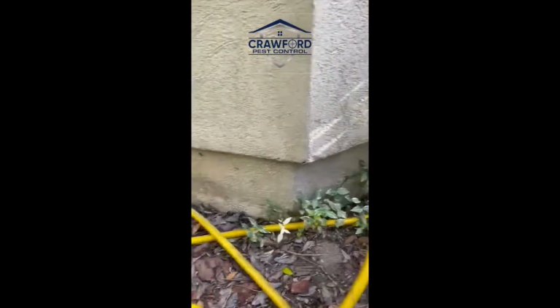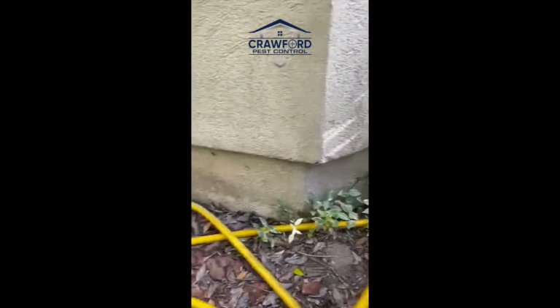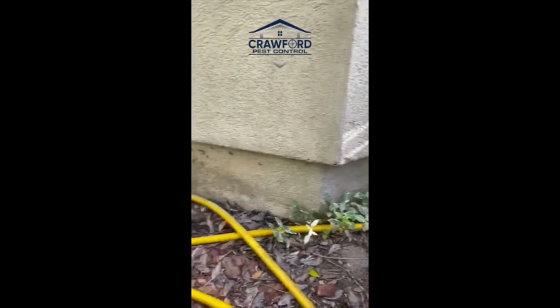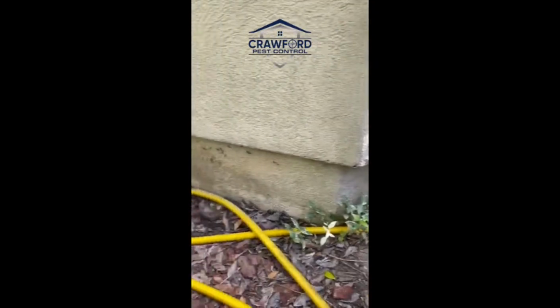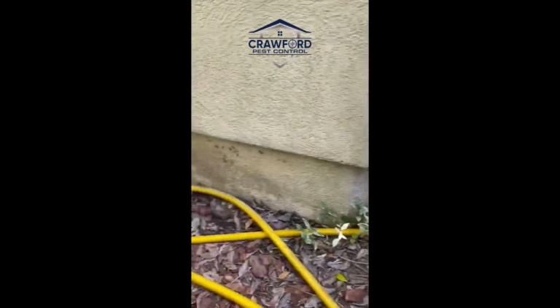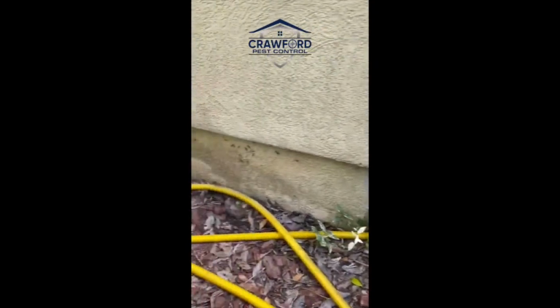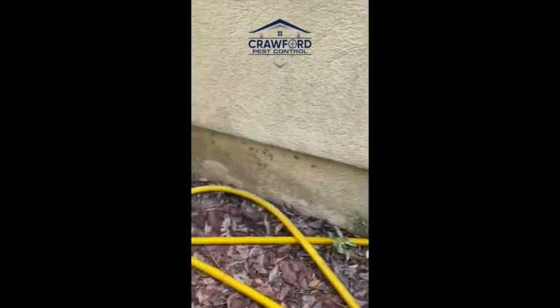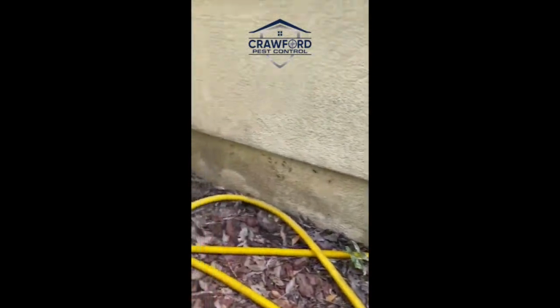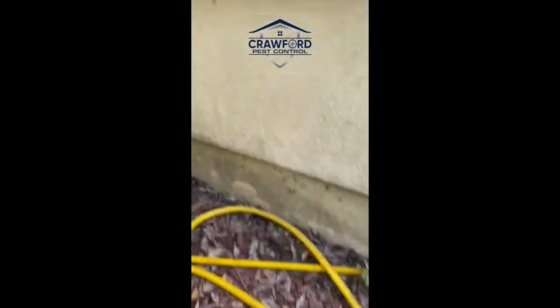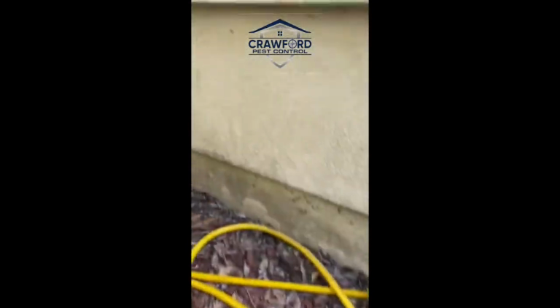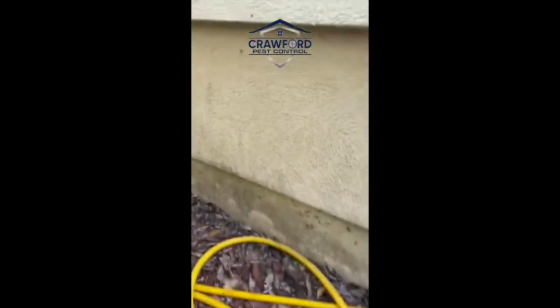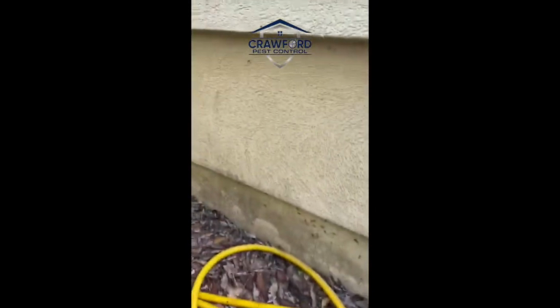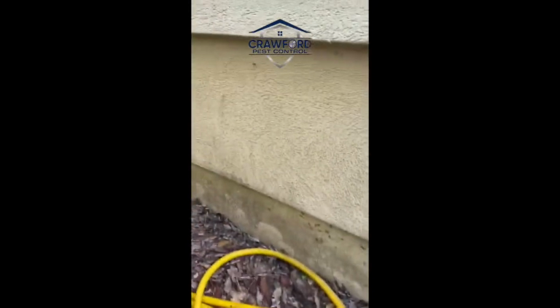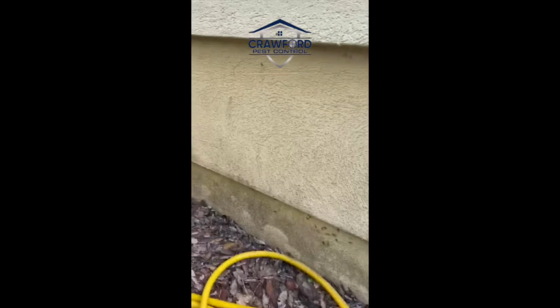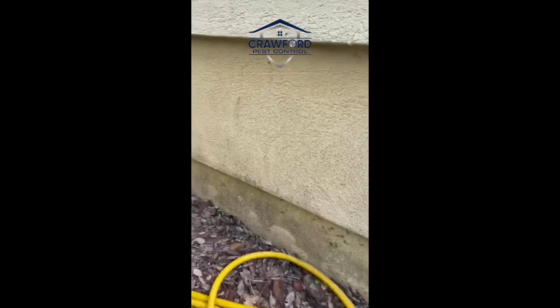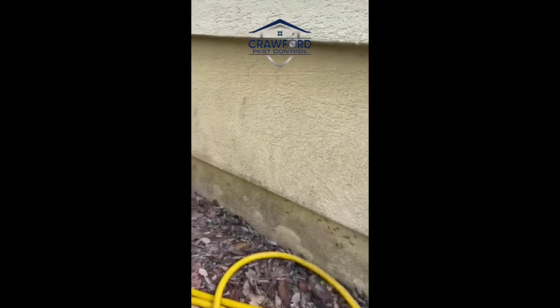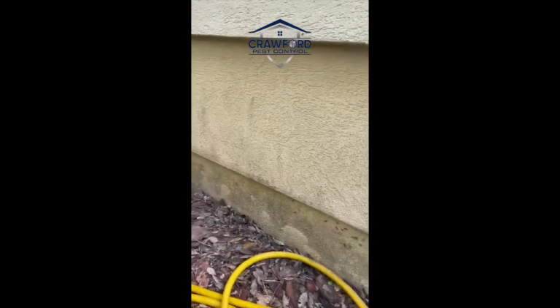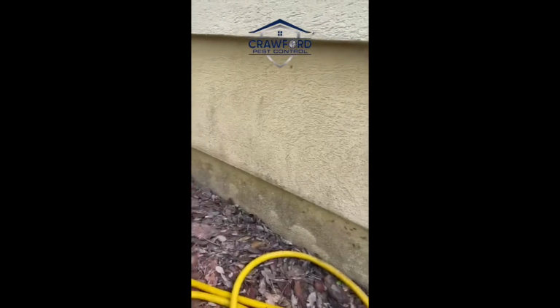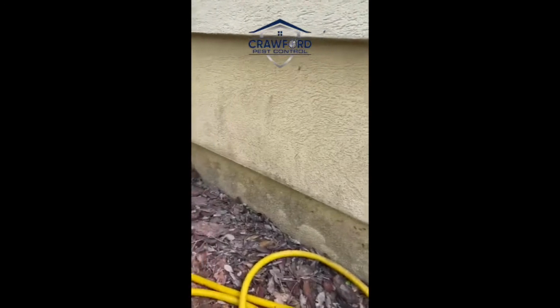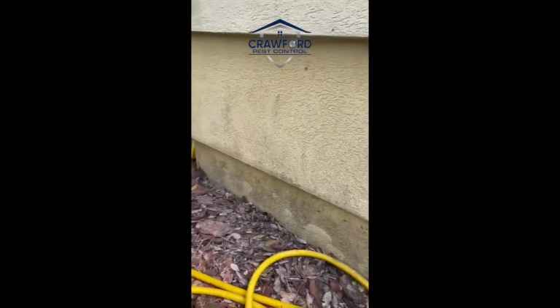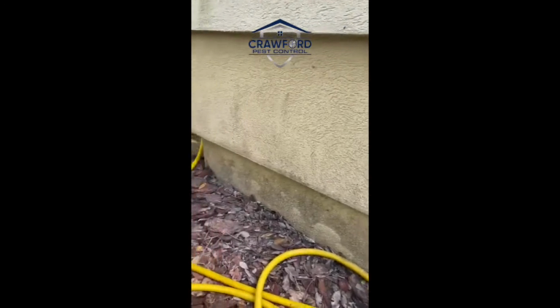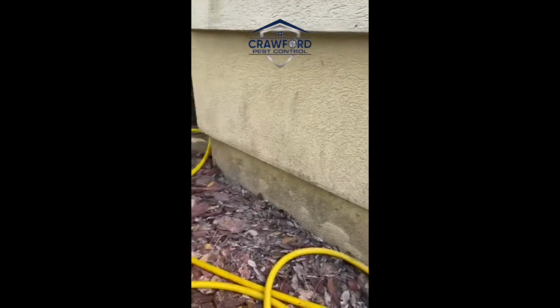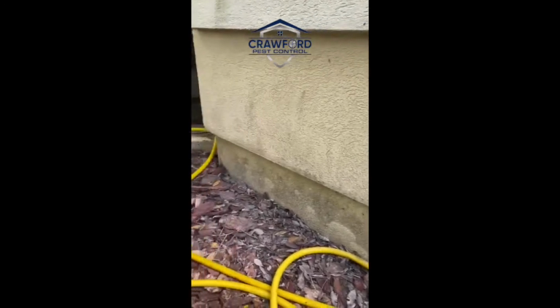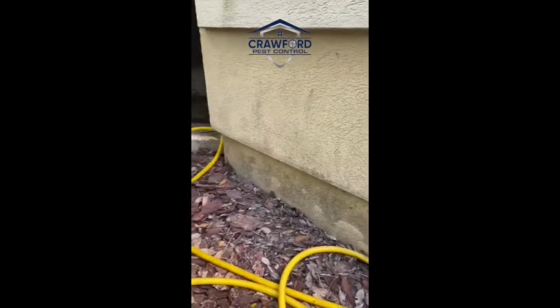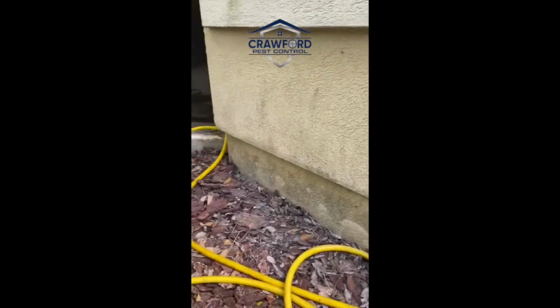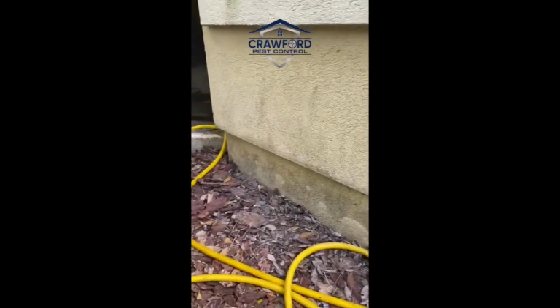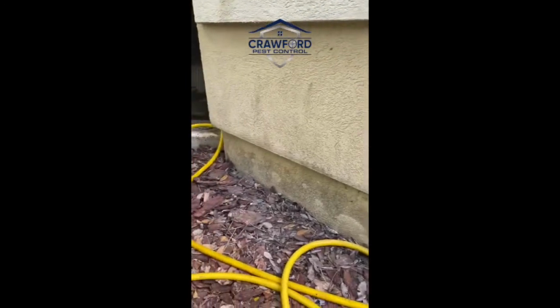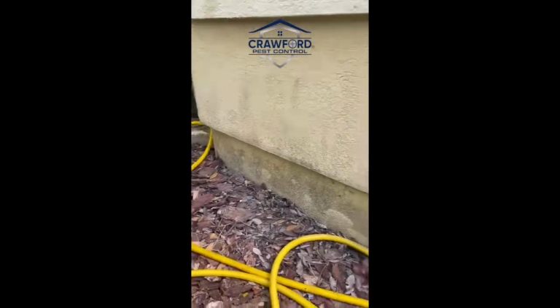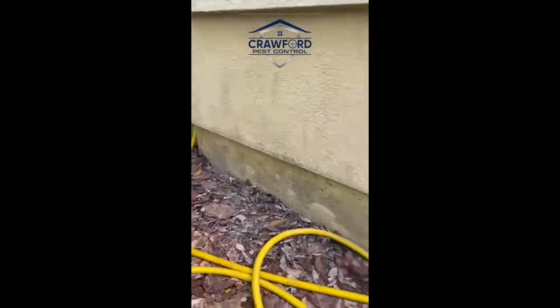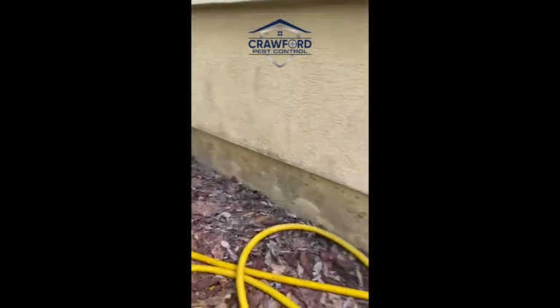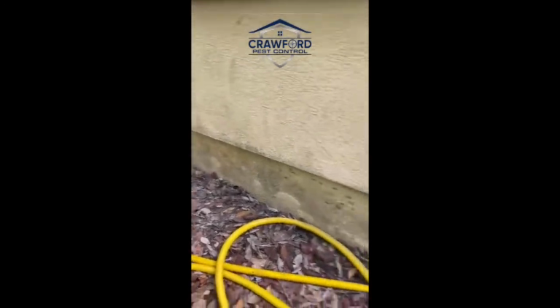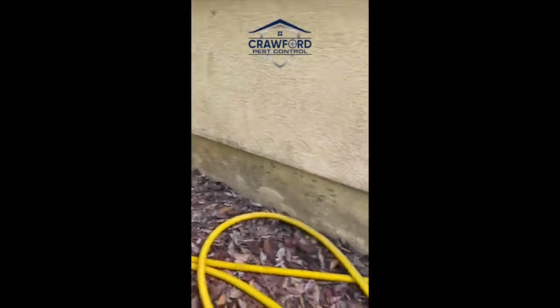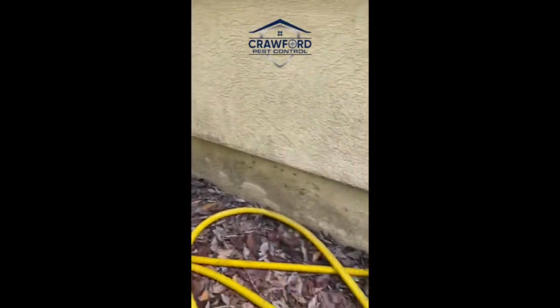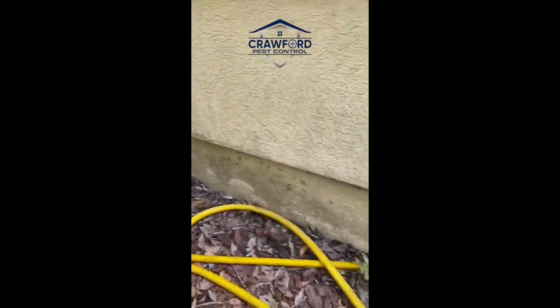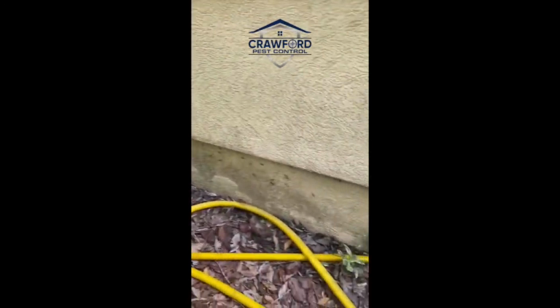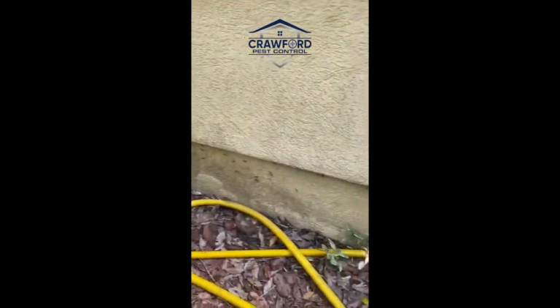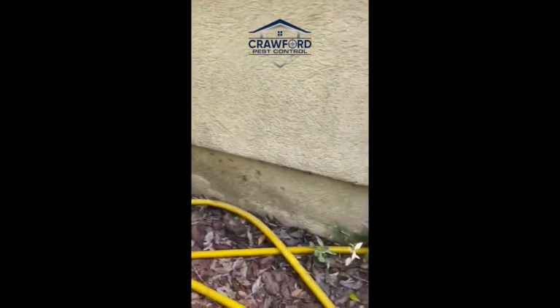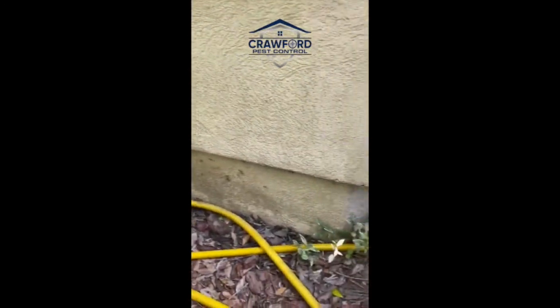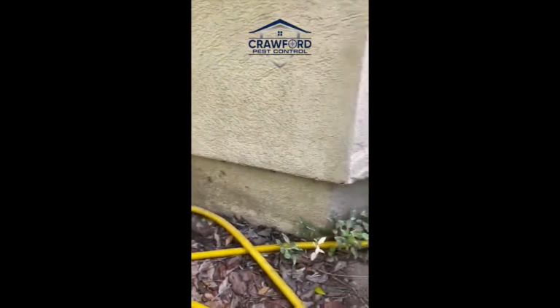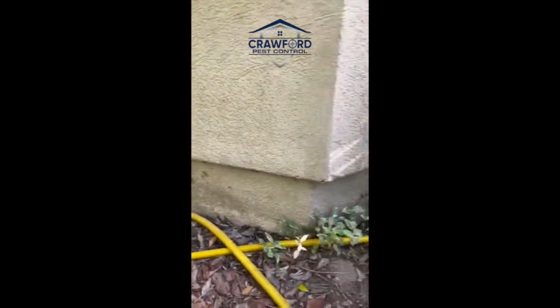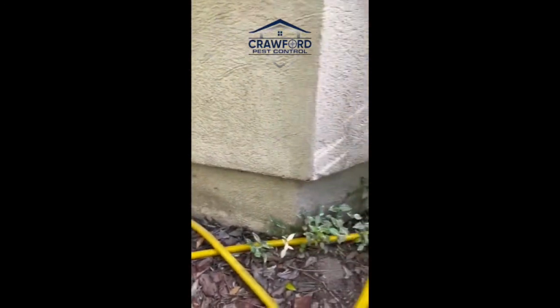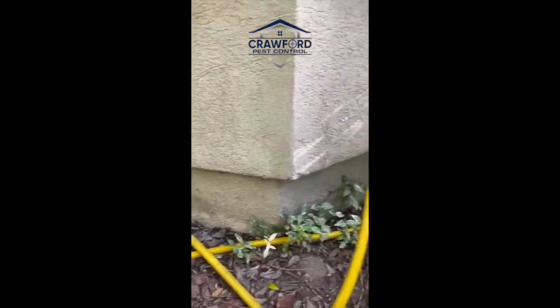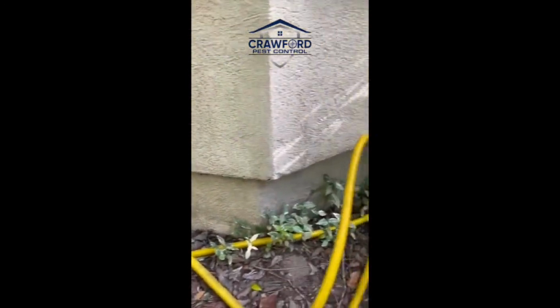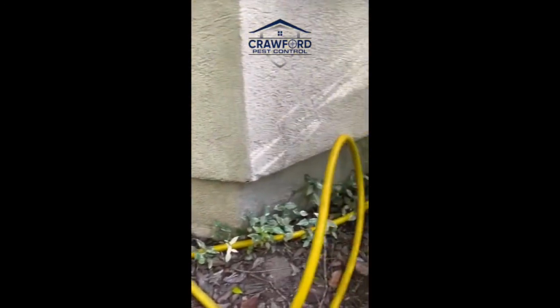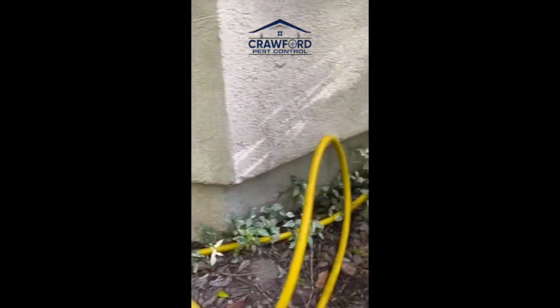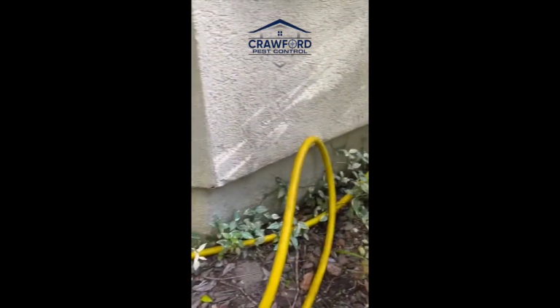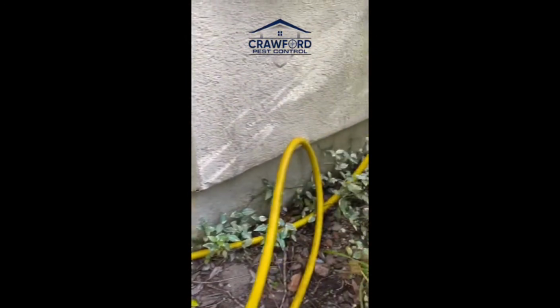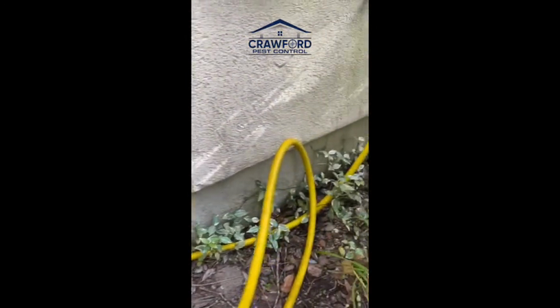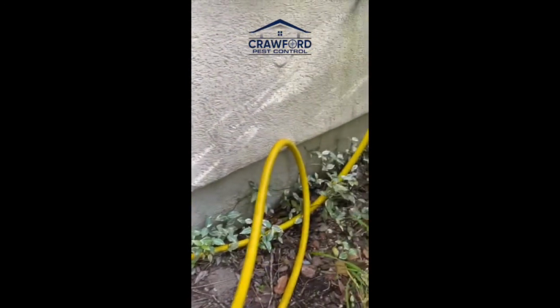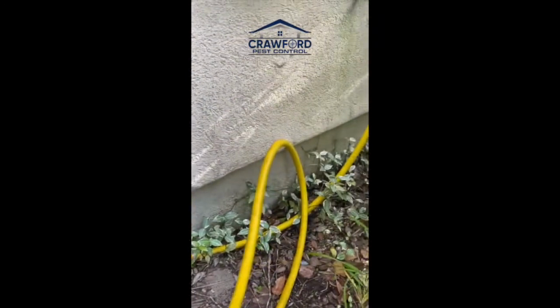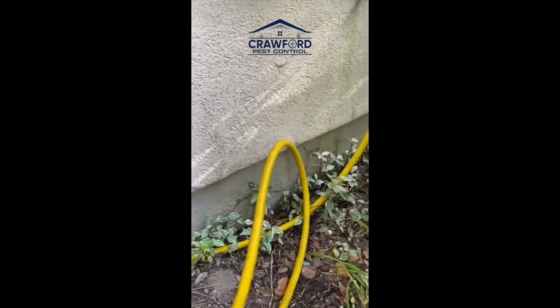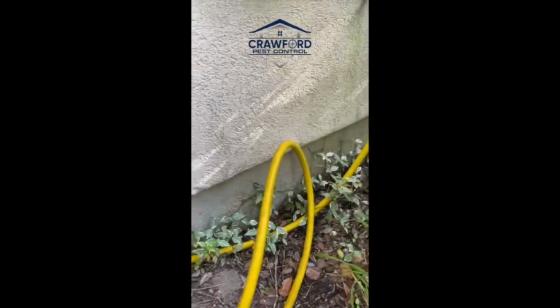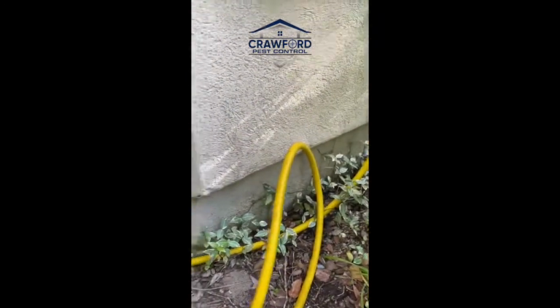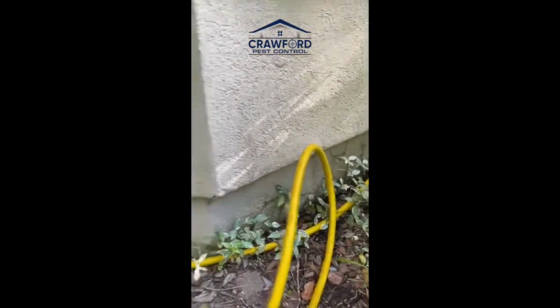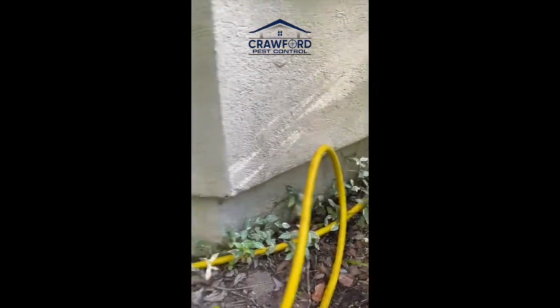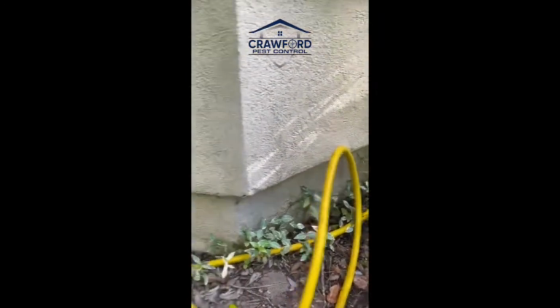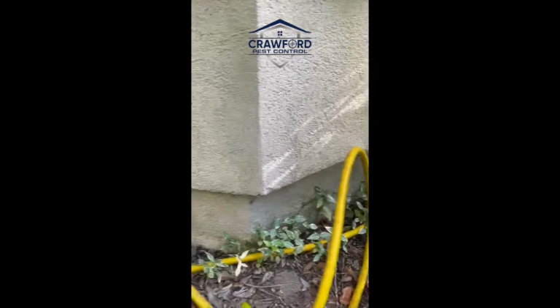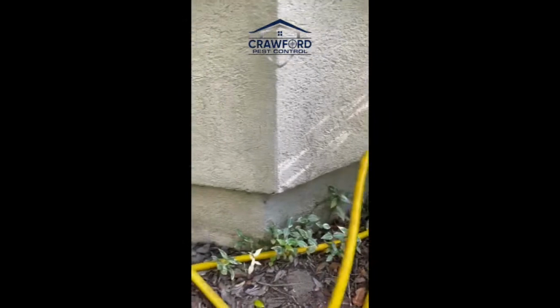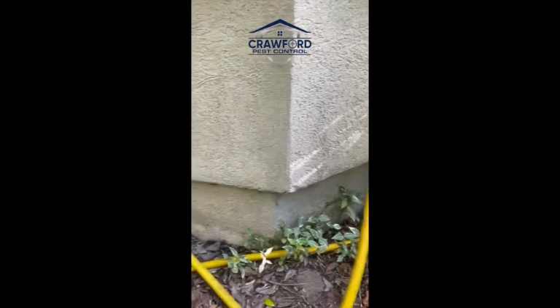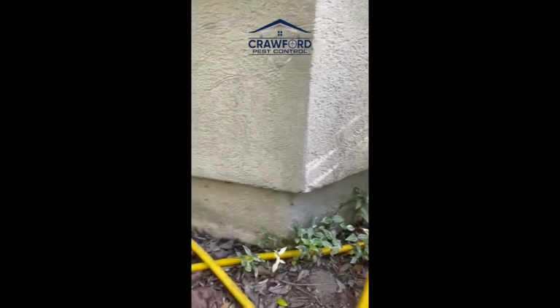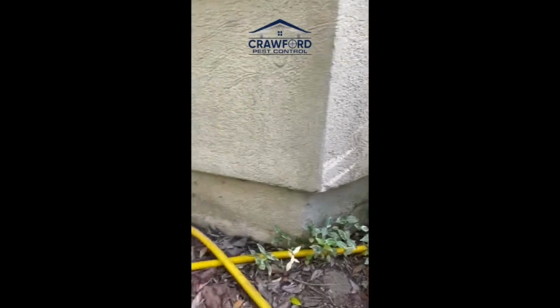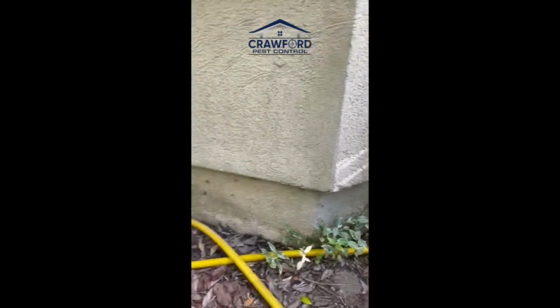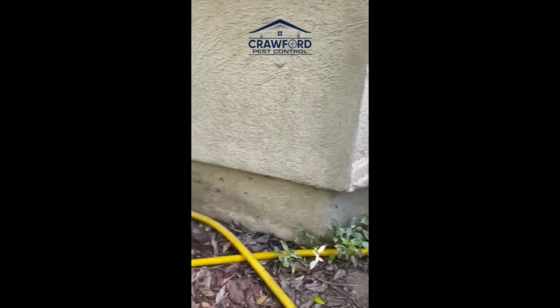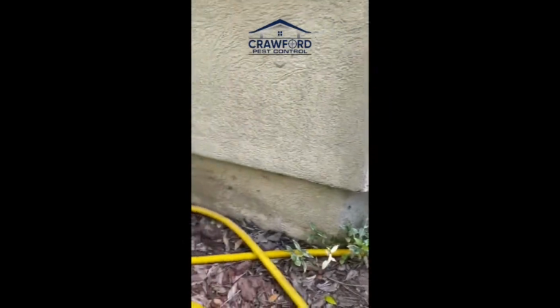I'll follow up on this in seven days, and I'm pretty confident that I'm gonna be able to knock this nest of carpenter ants out for this client — and I could do the same for you.